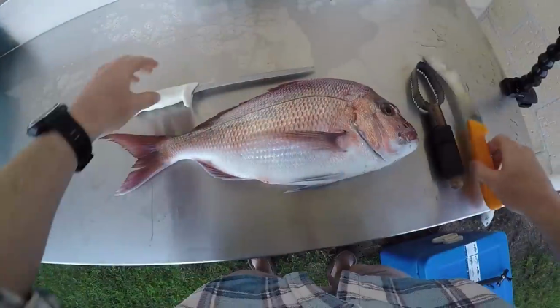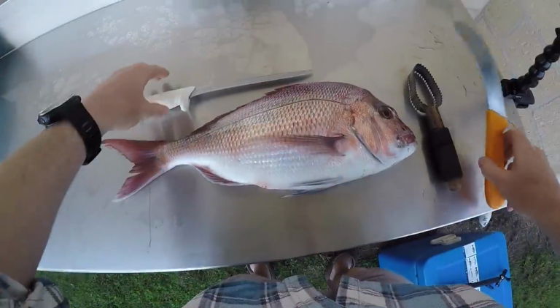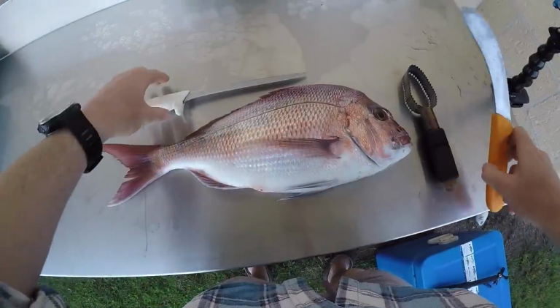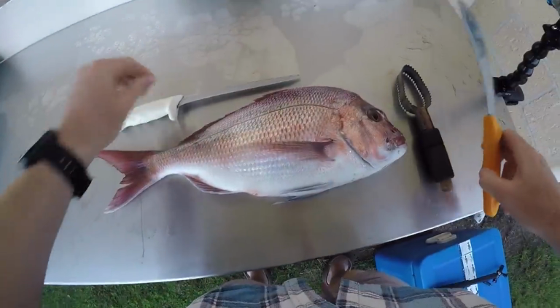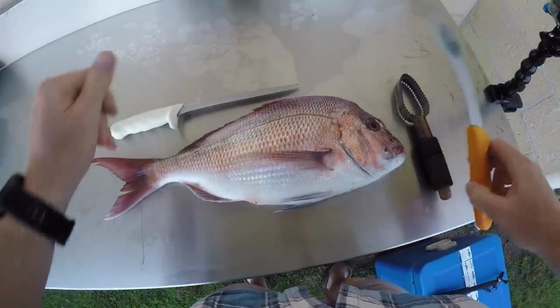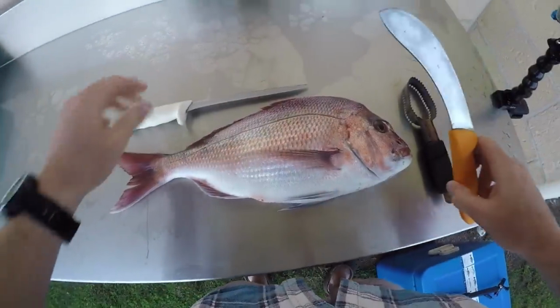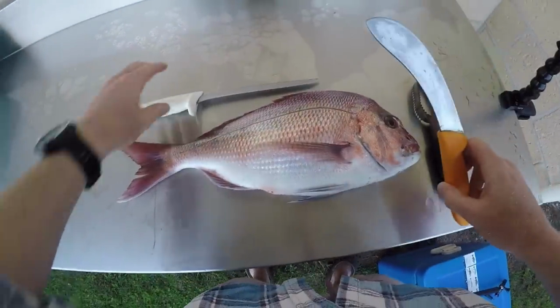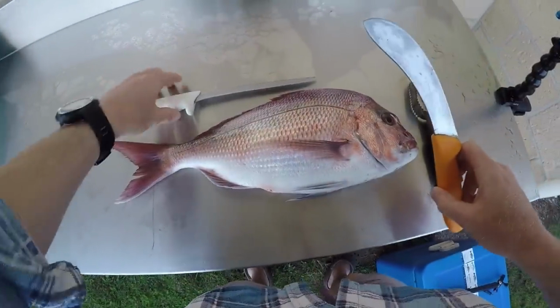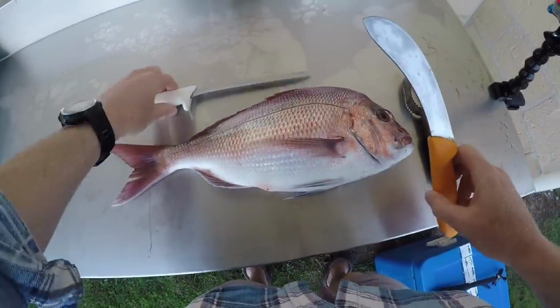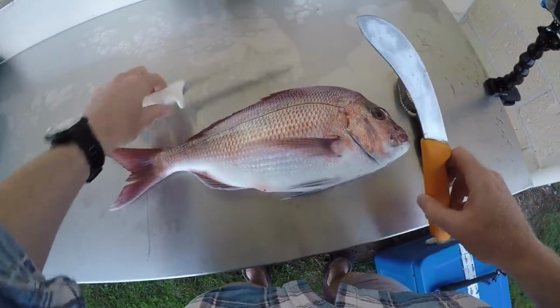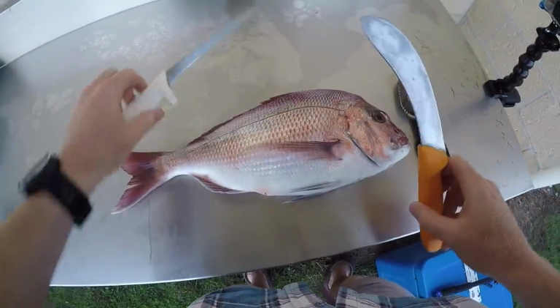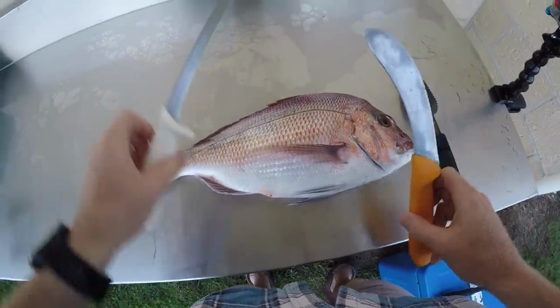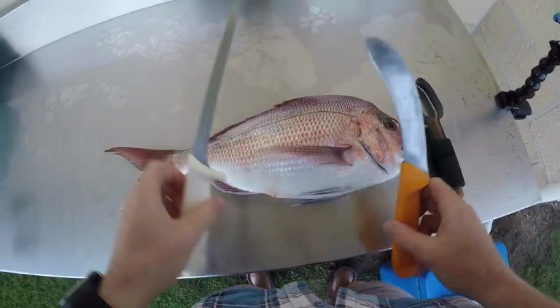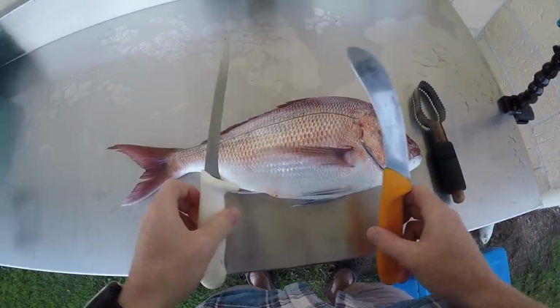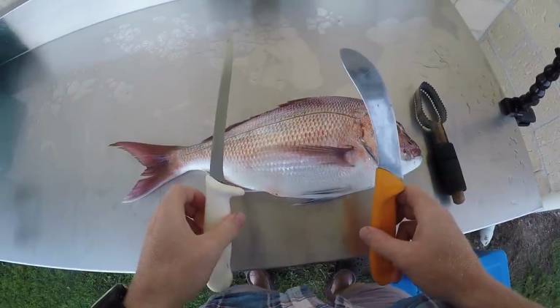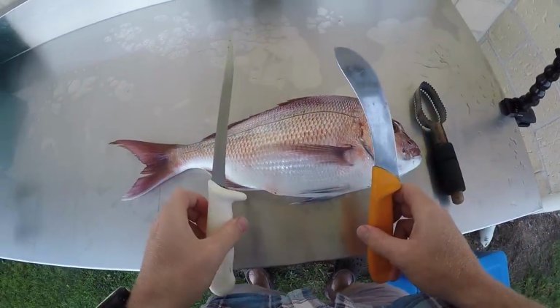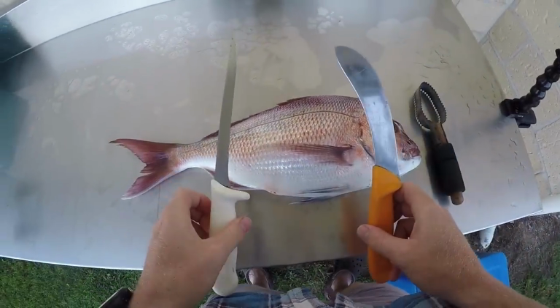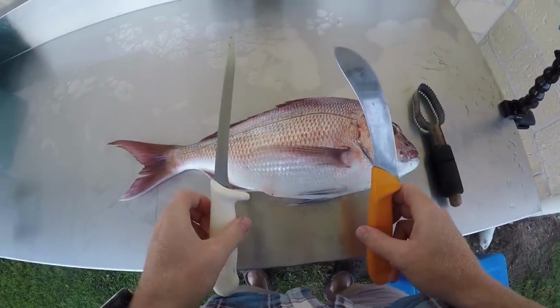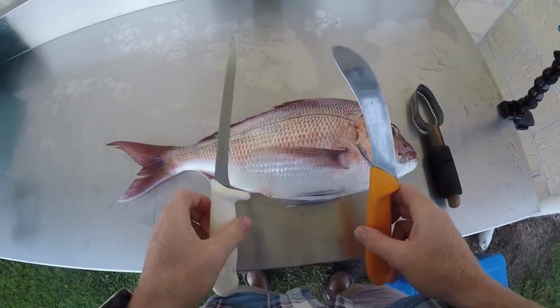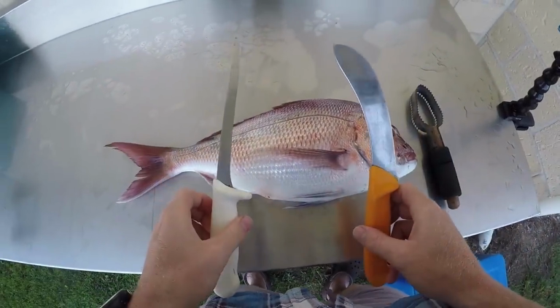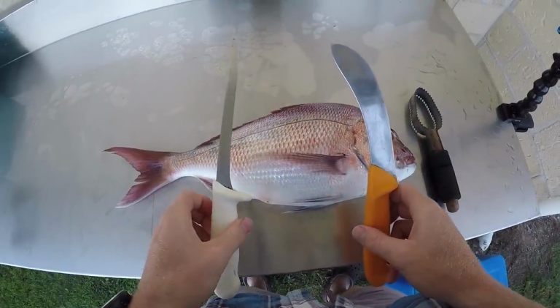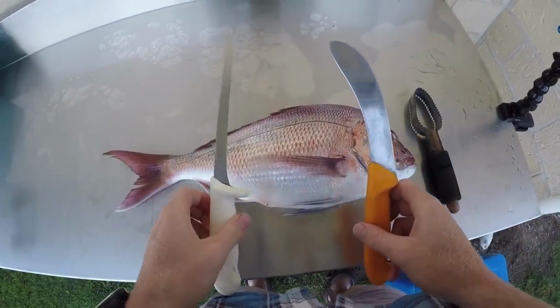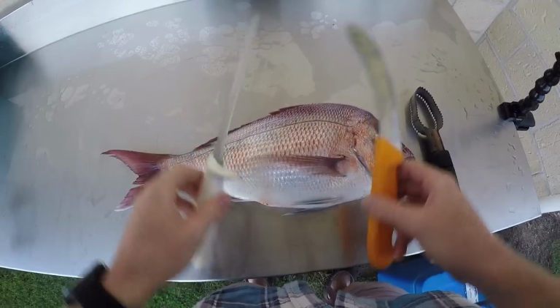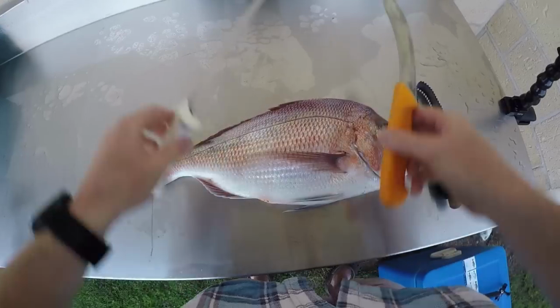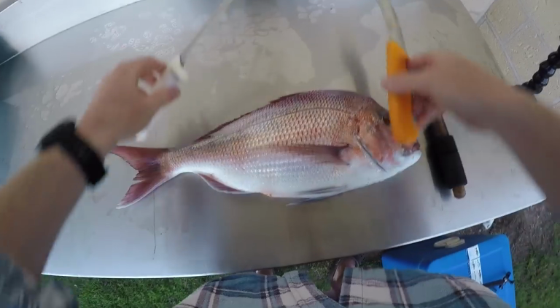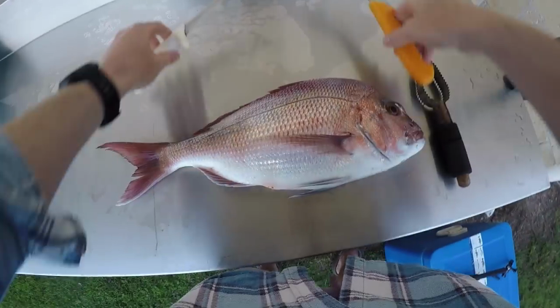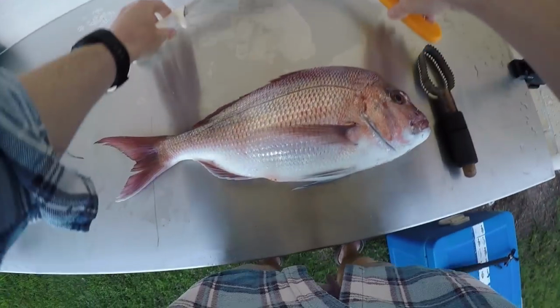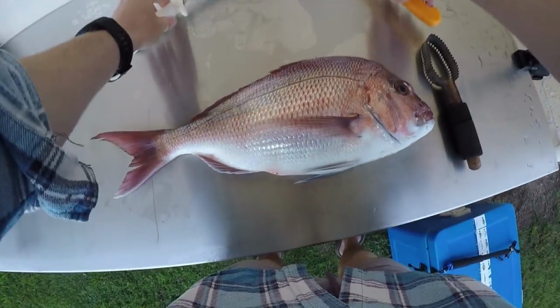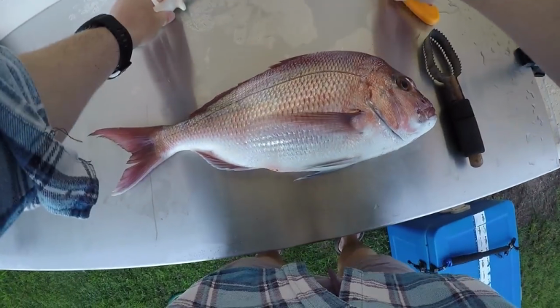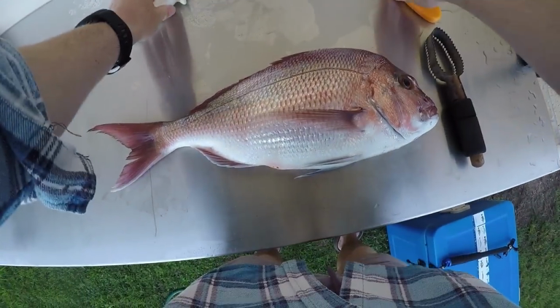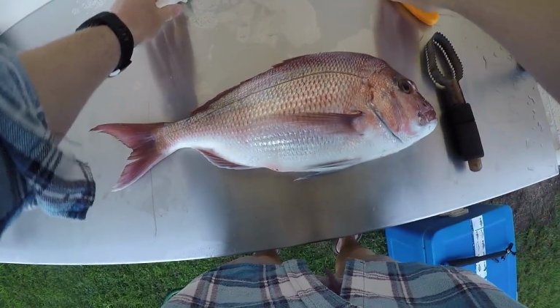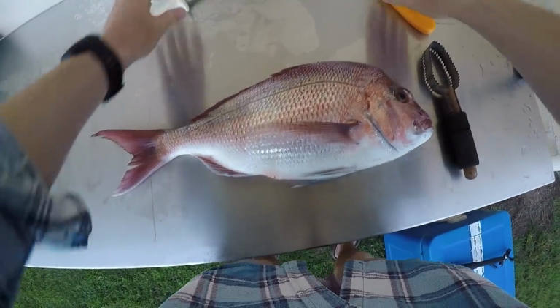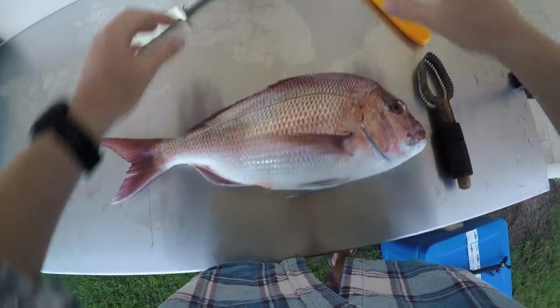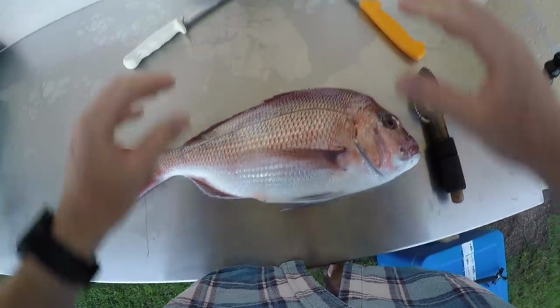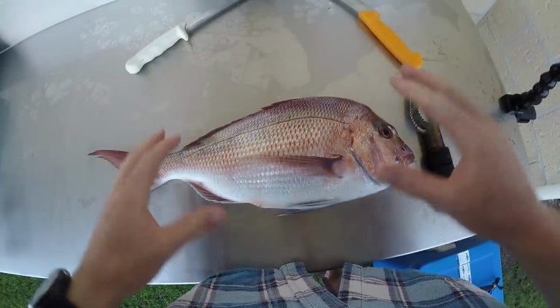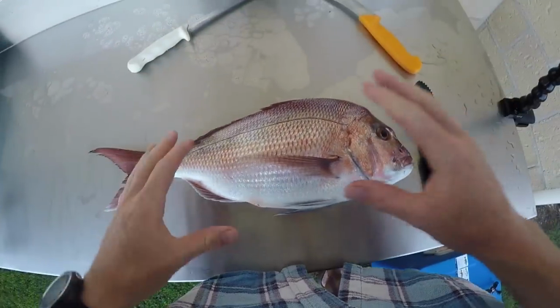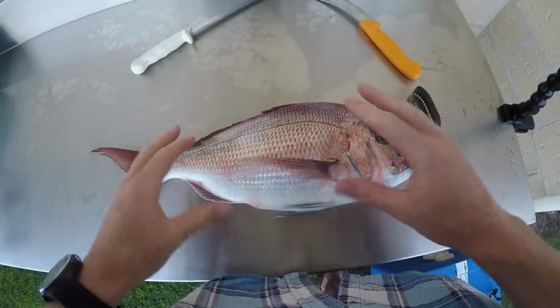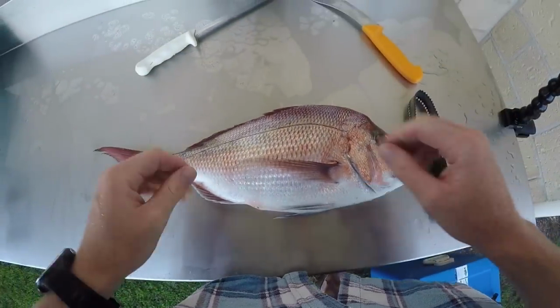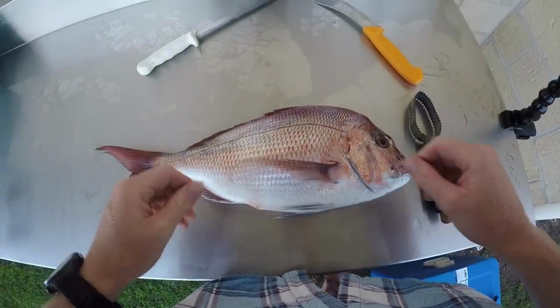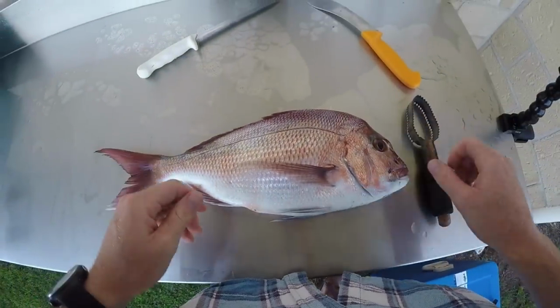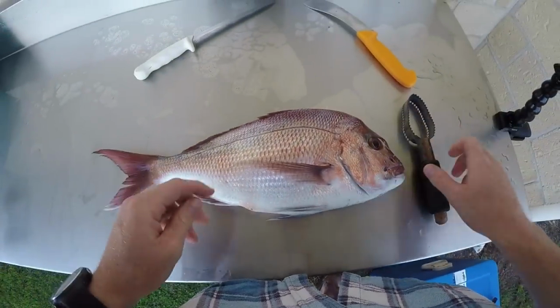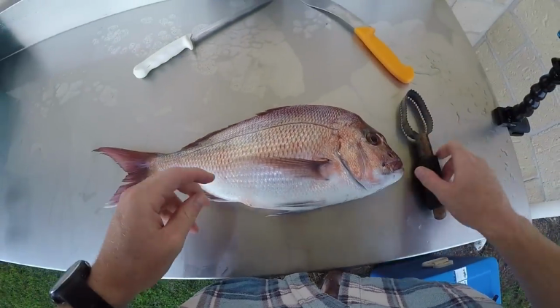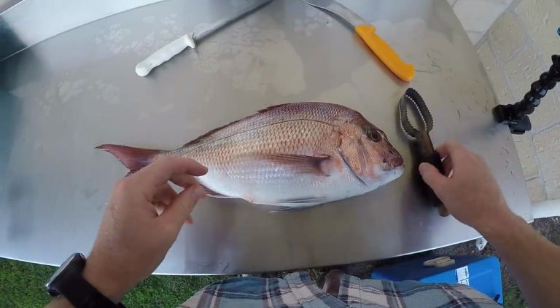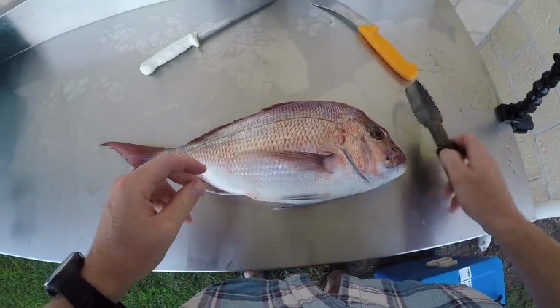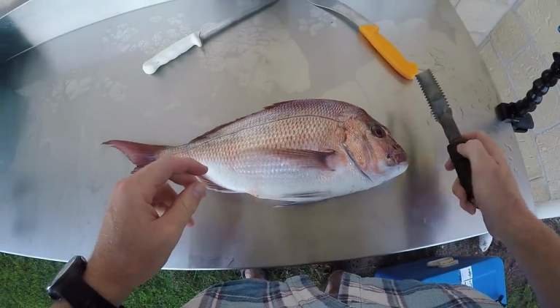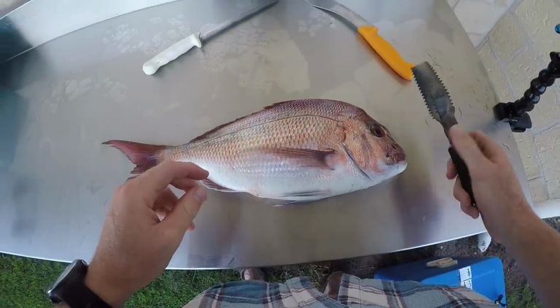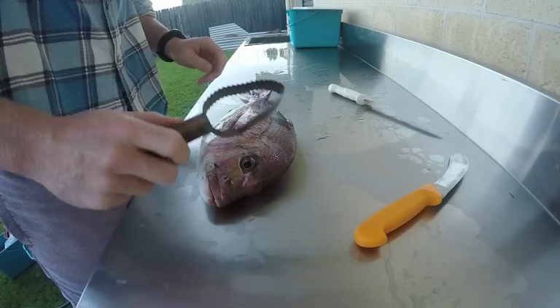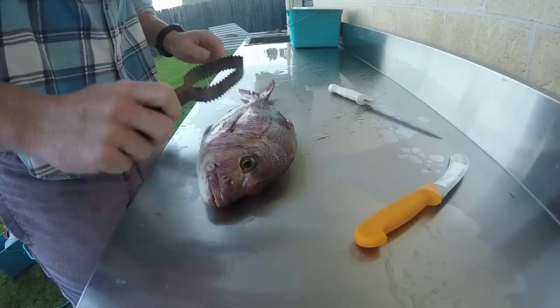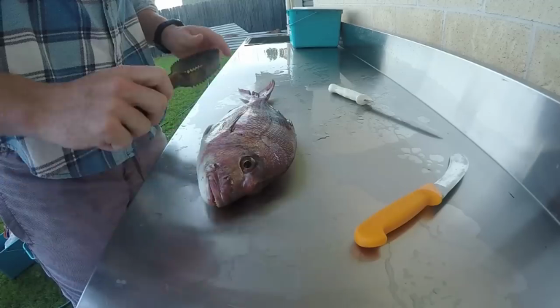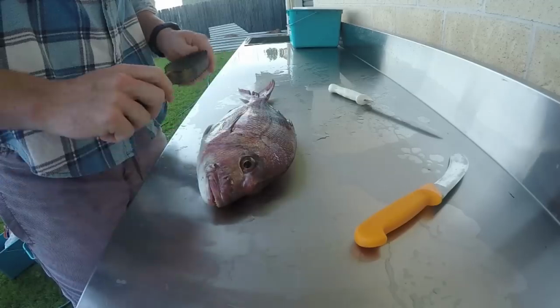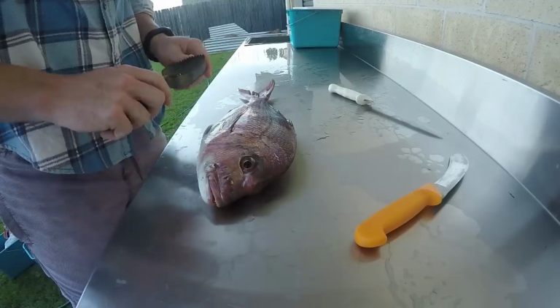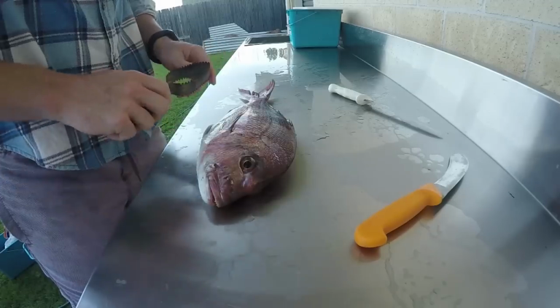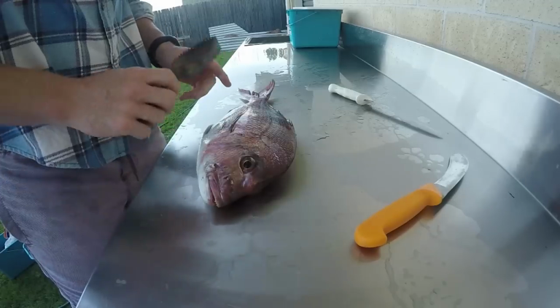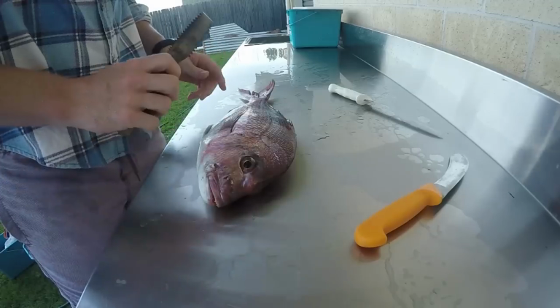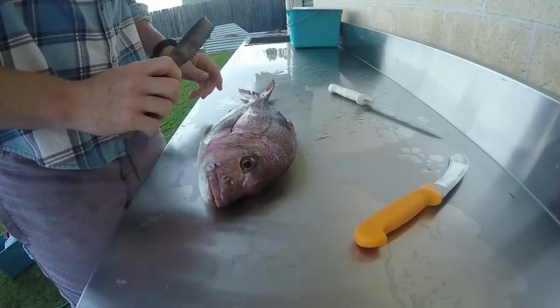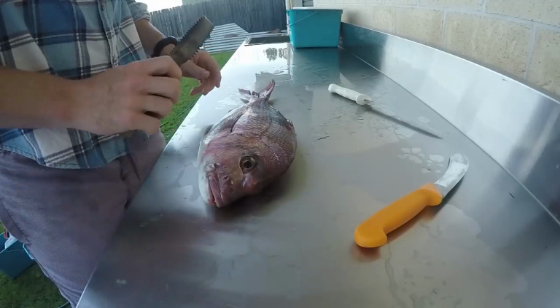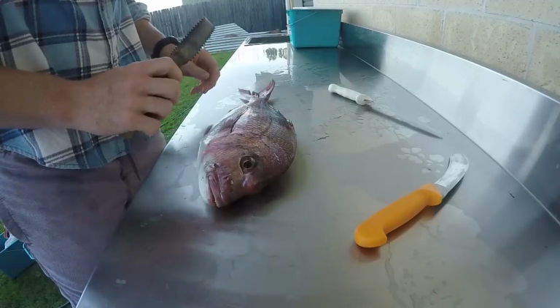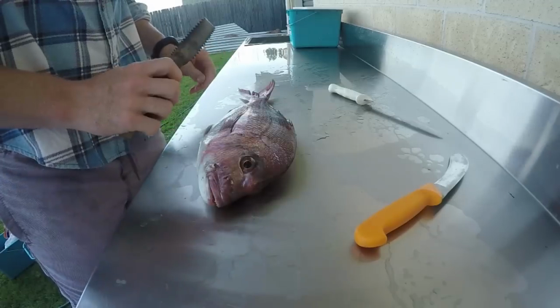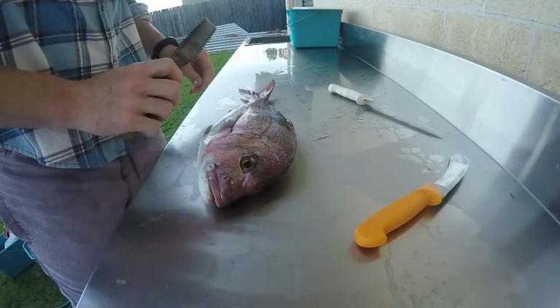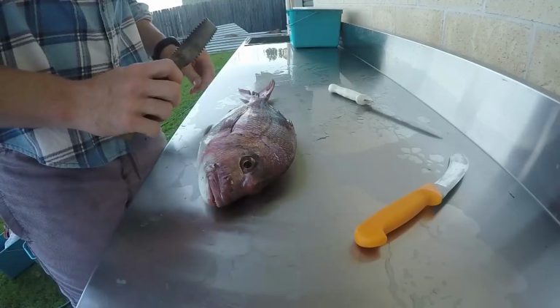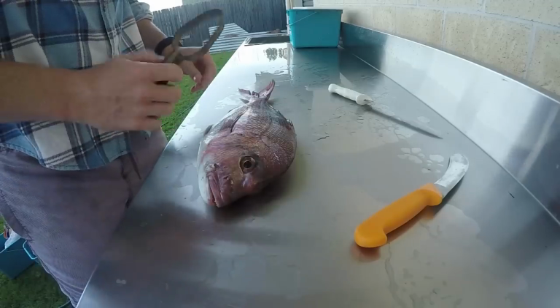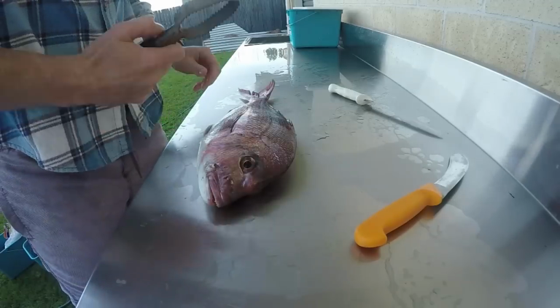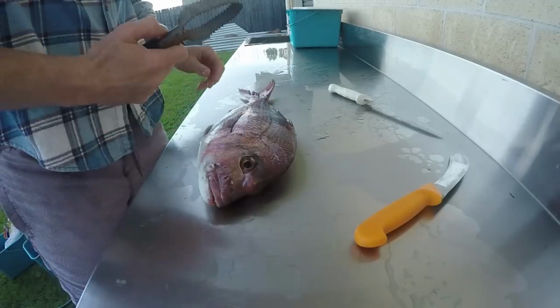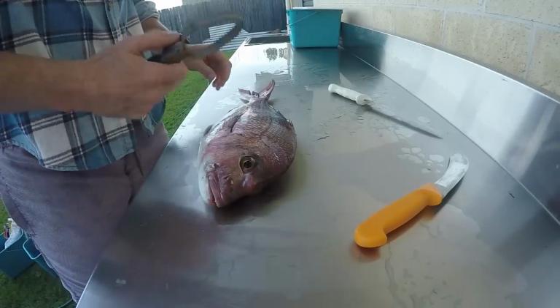I've got two knives here that I'll use at some stage. Because I like to leave the skin on, I'm going to scale the fish first.